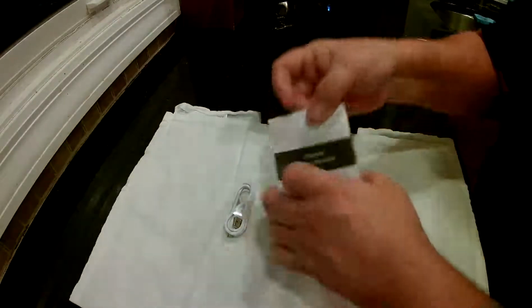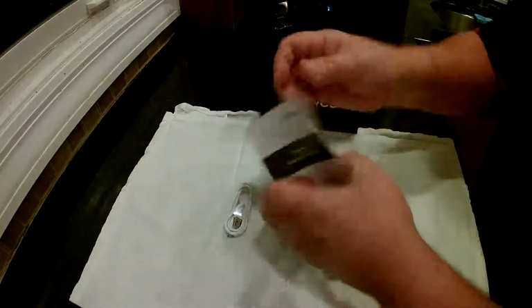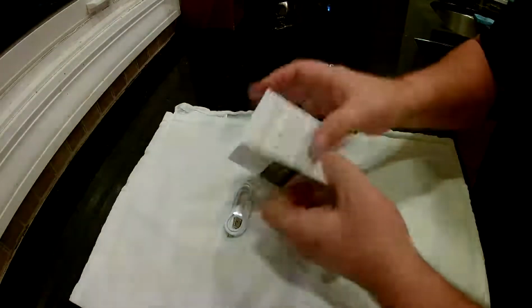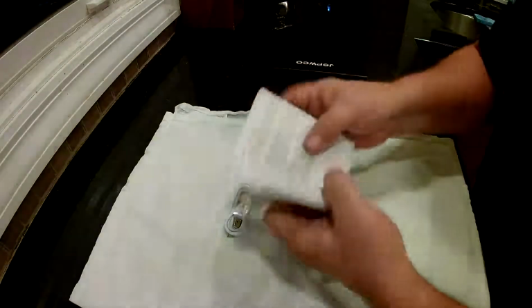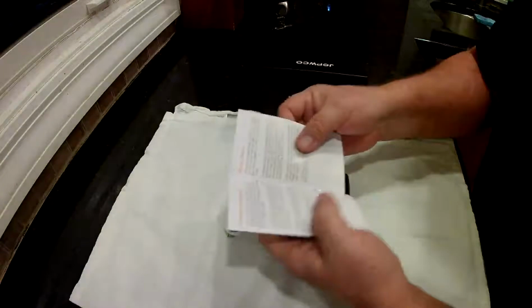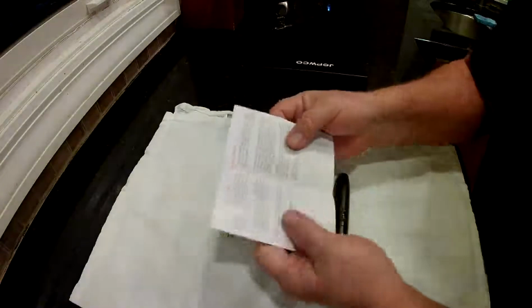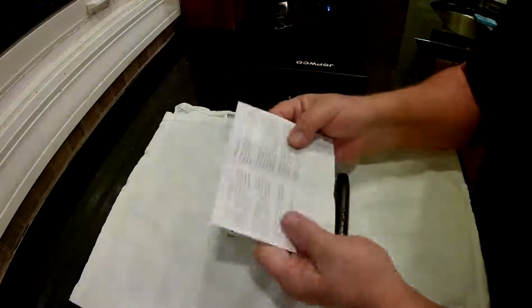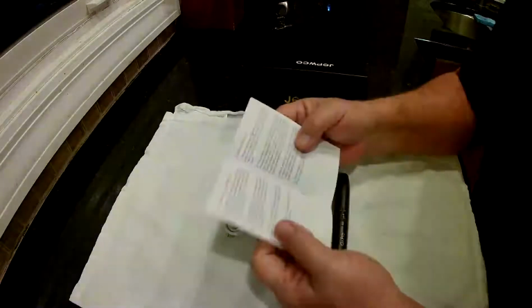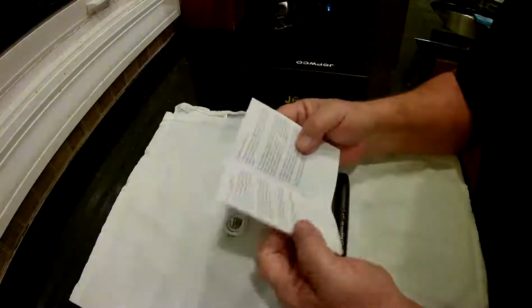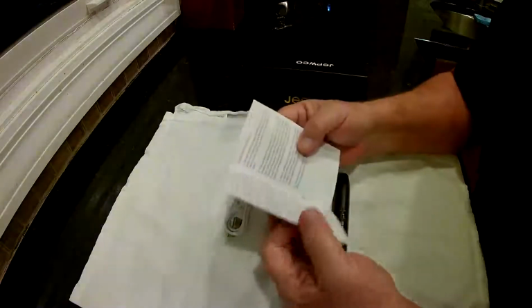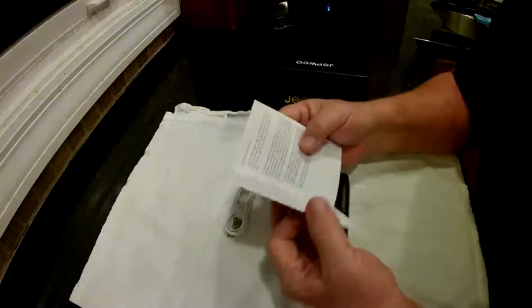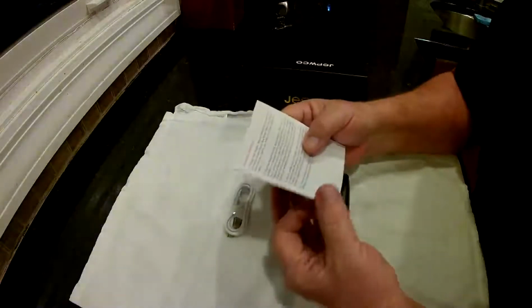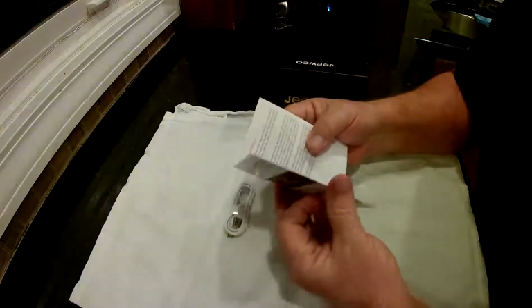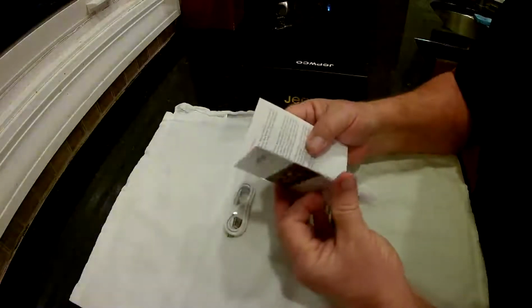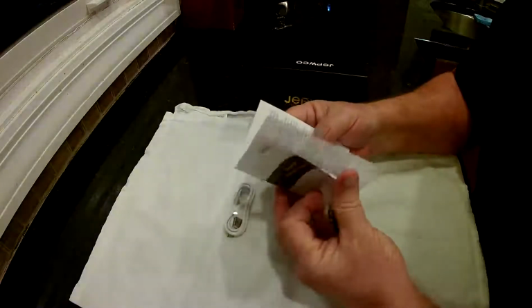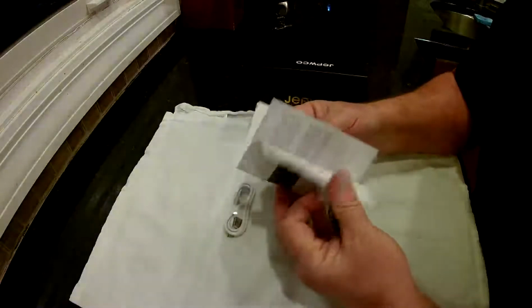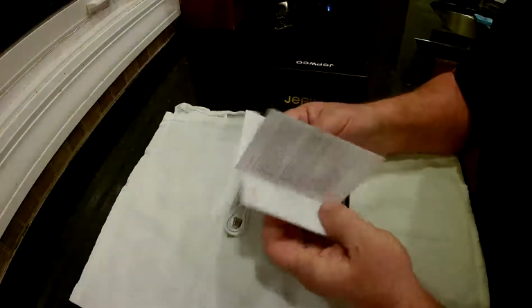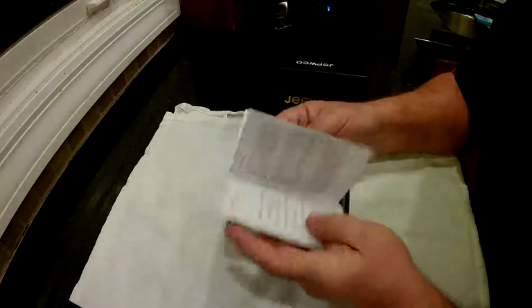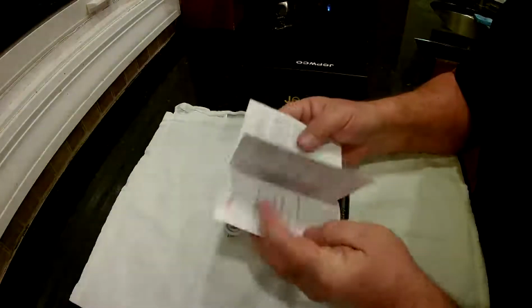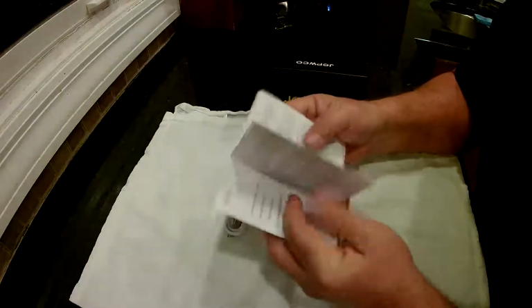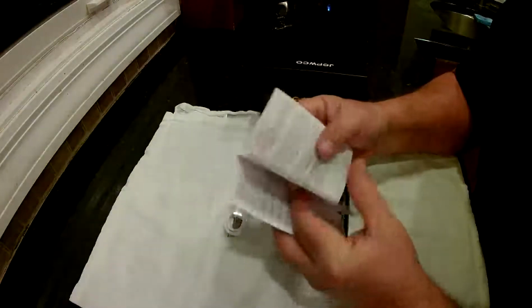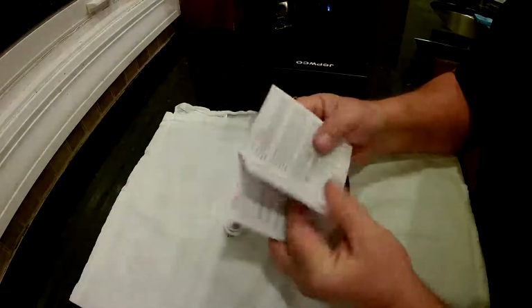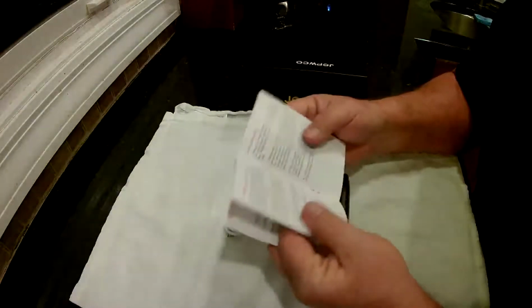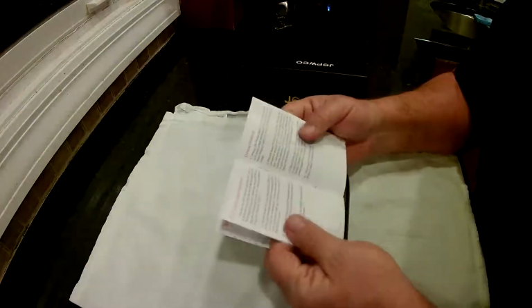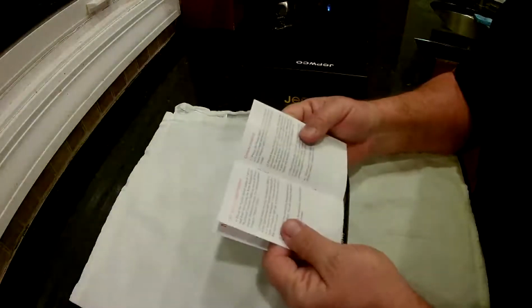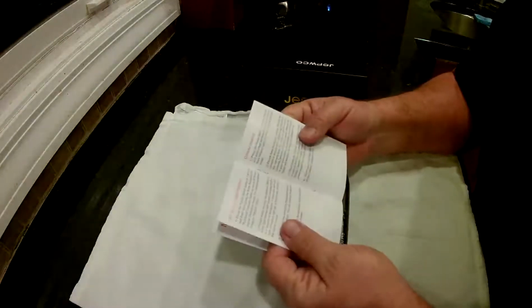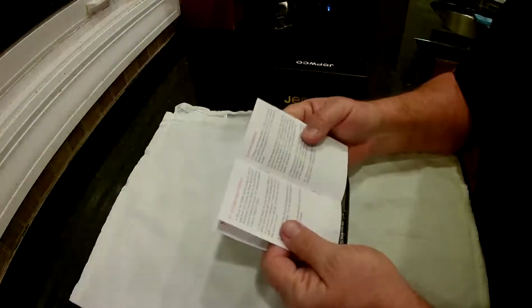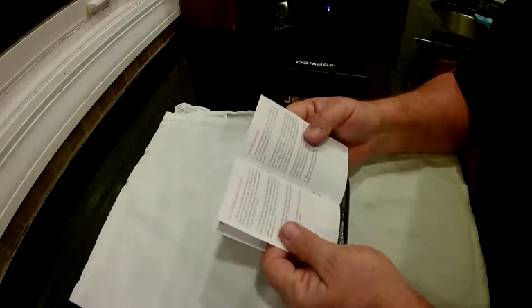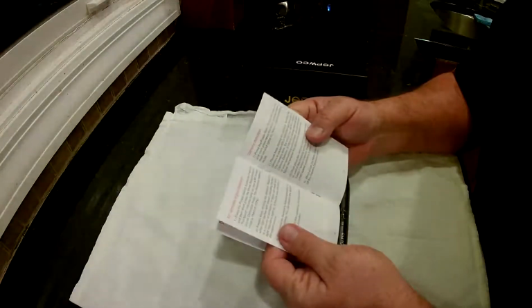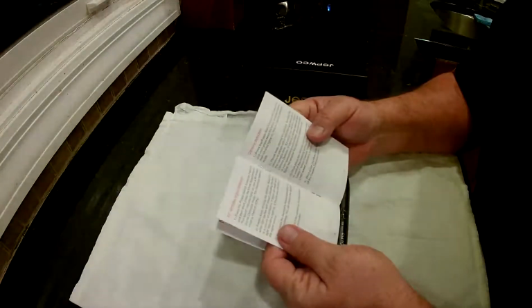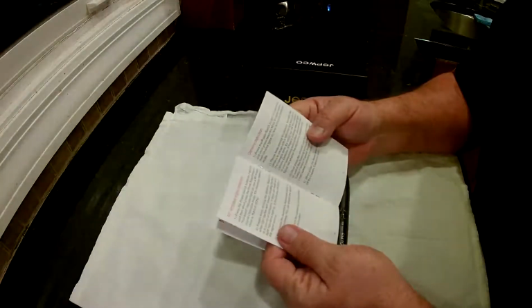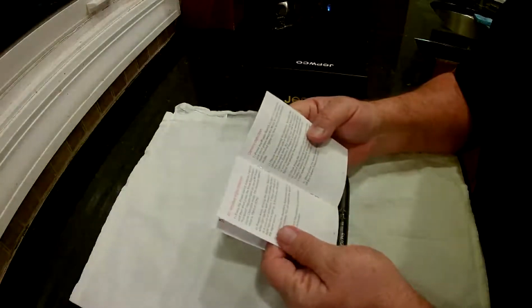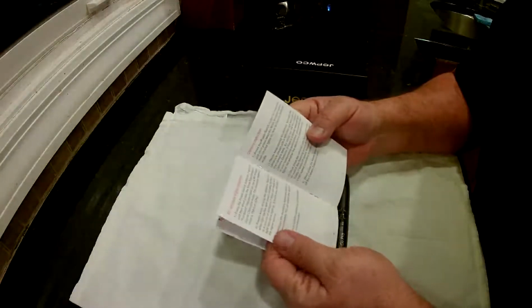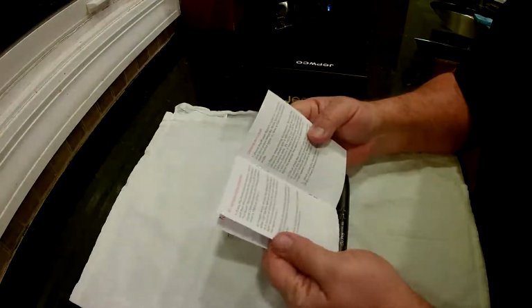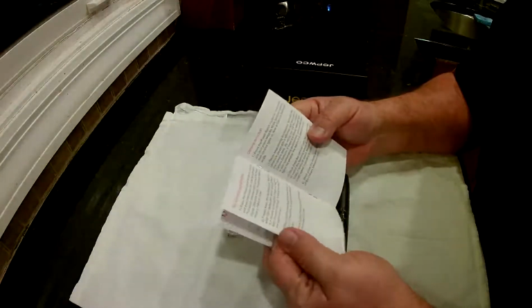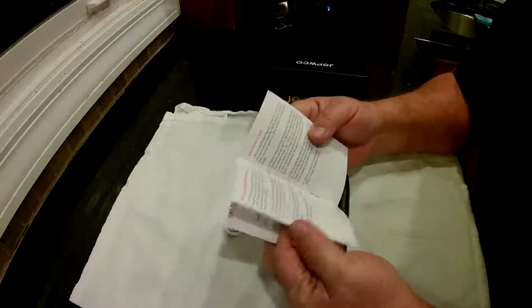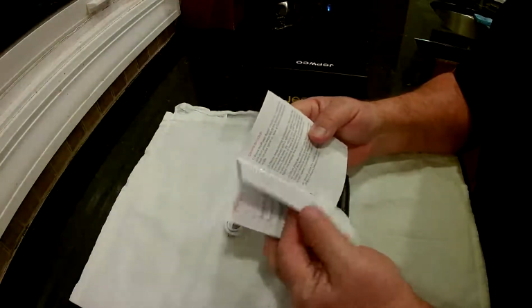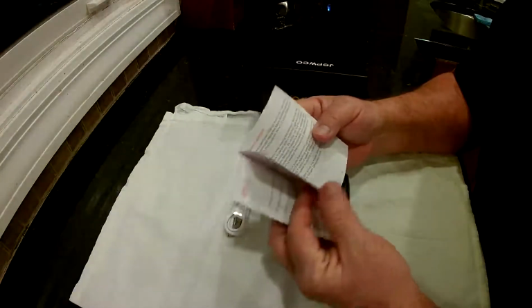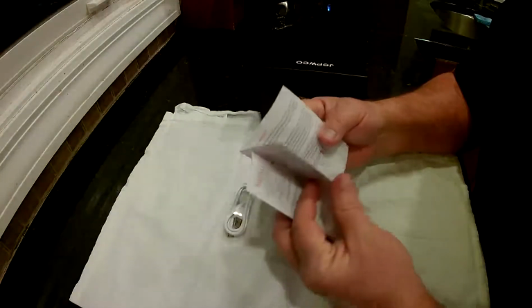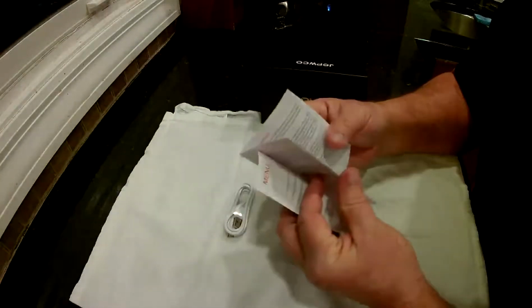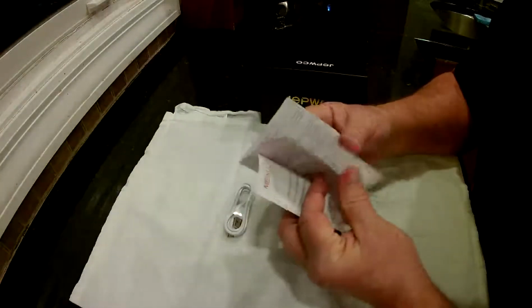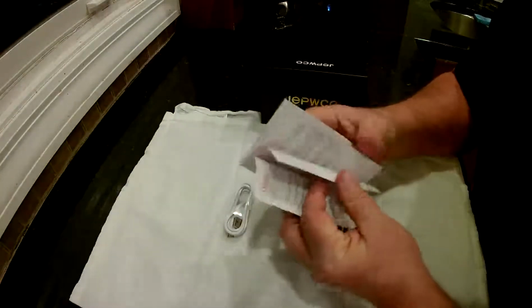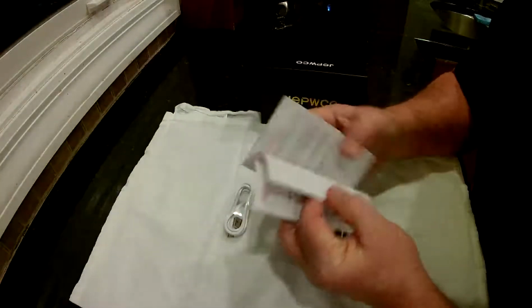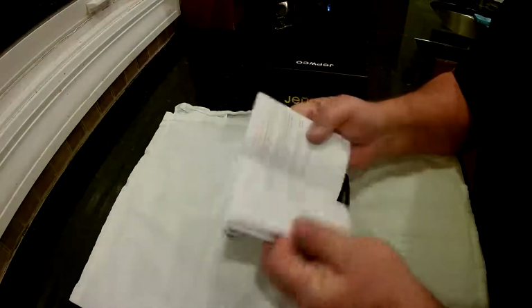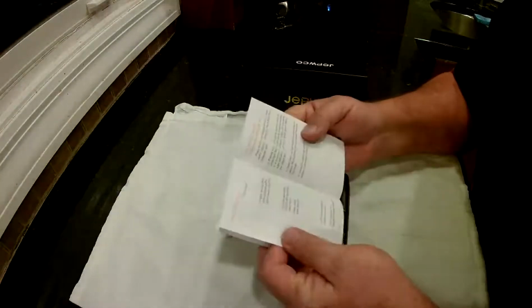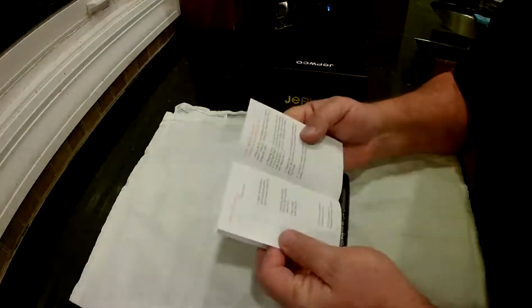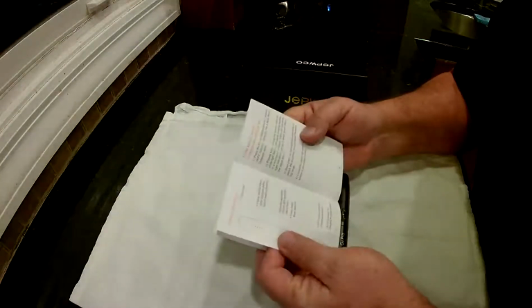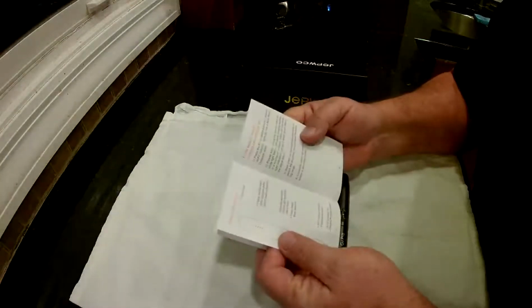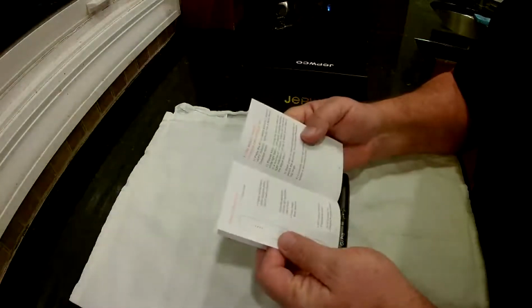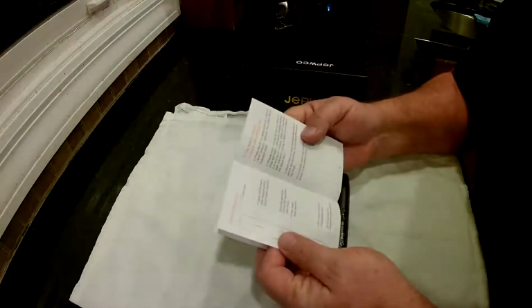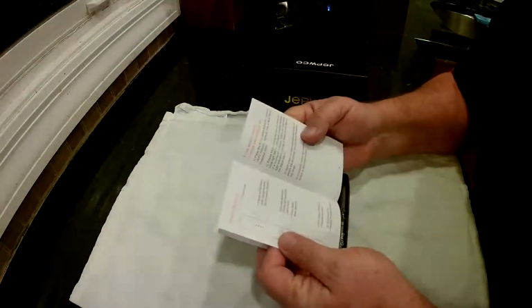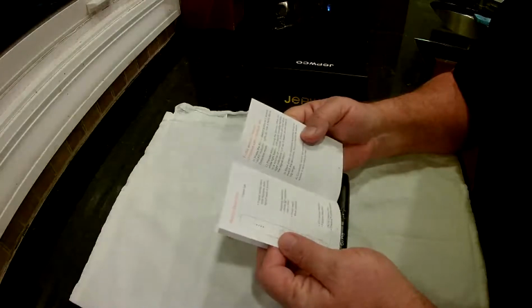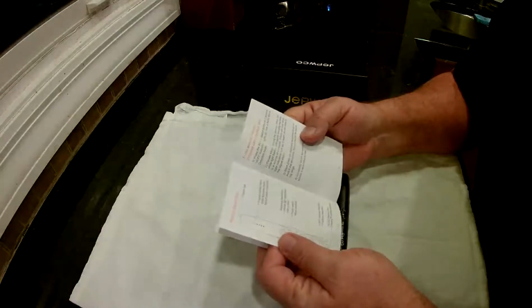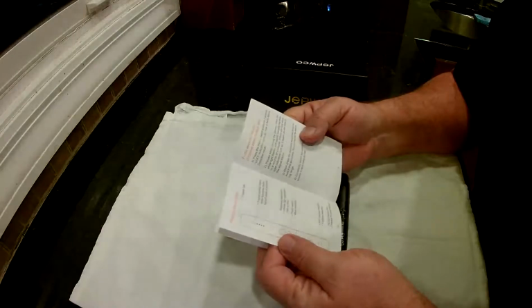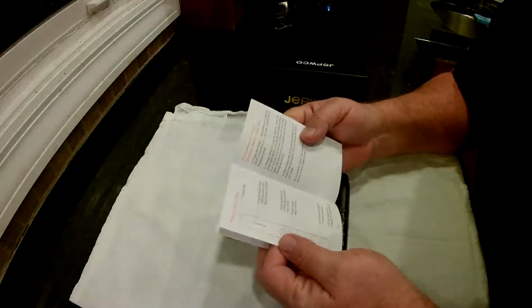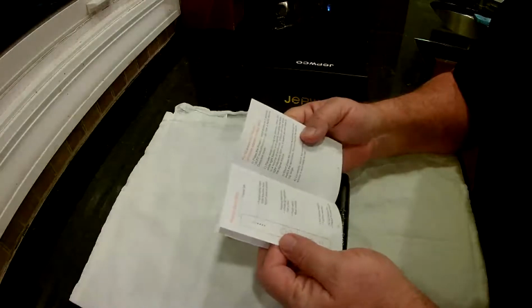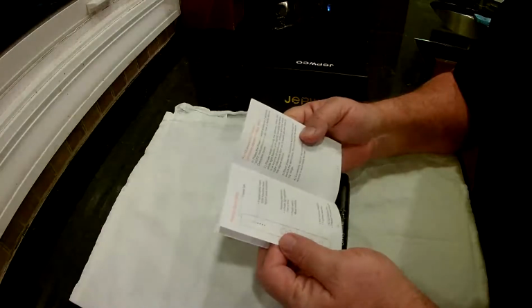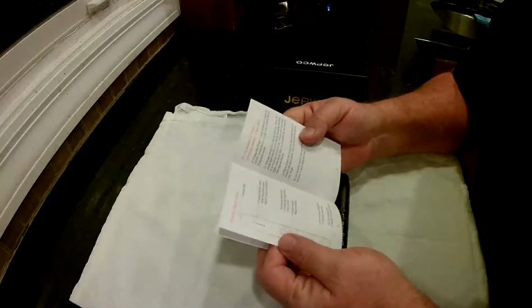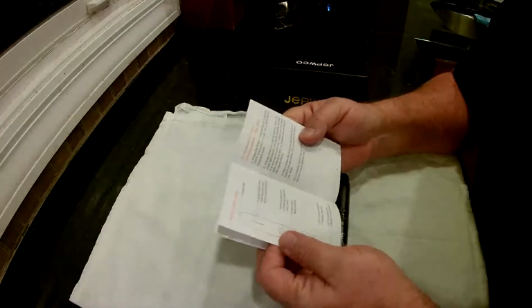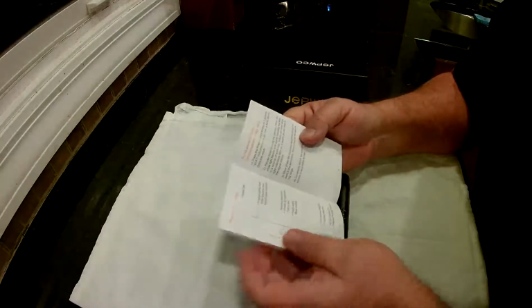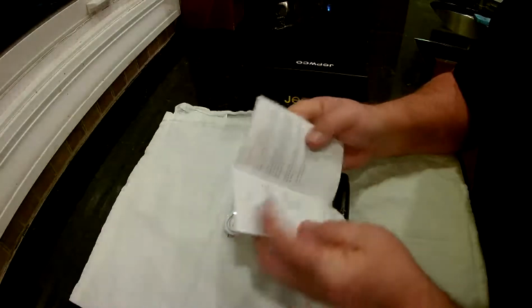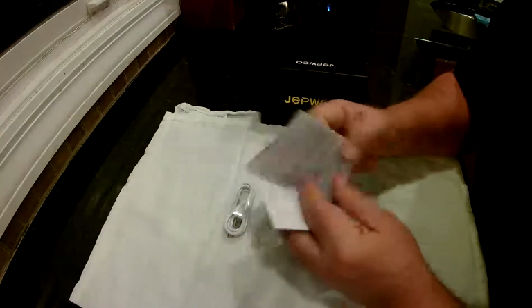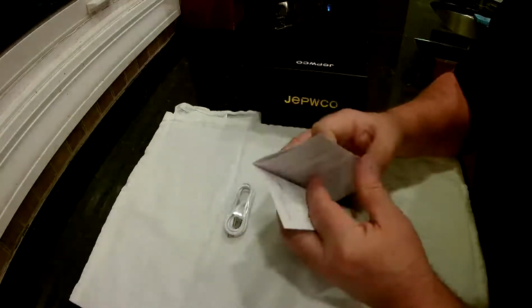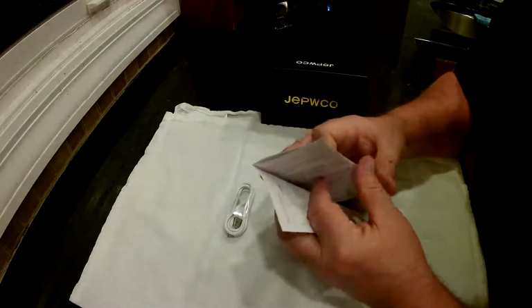The instructions aren't that bad. They walk you through how to find RF signals, Wi-Fi signals, and radio signals.